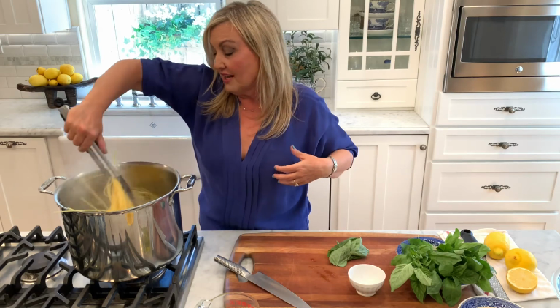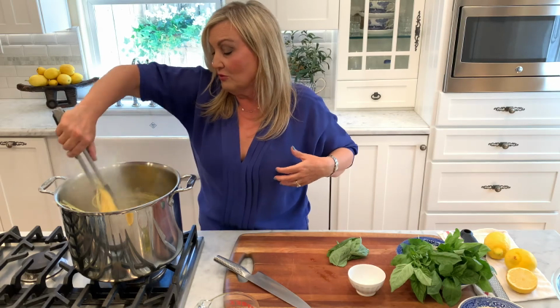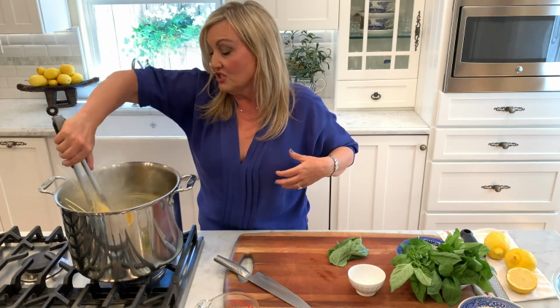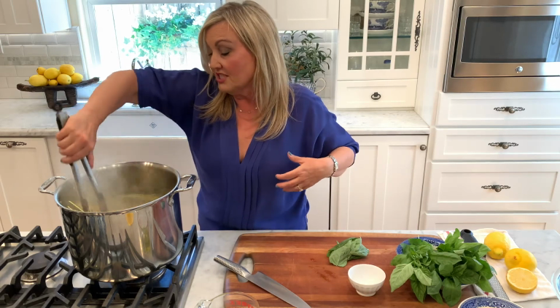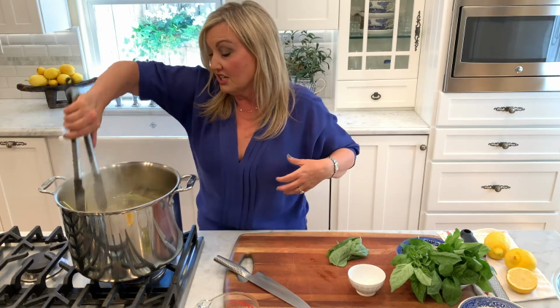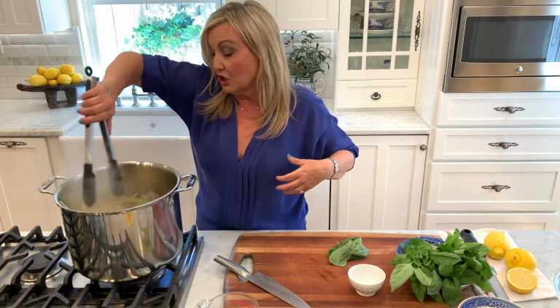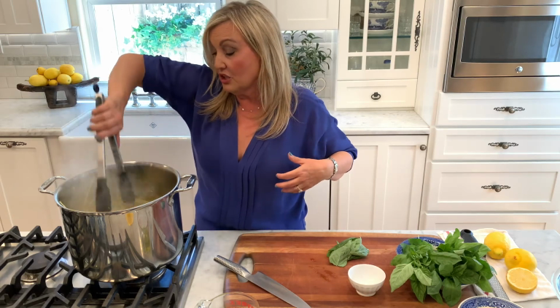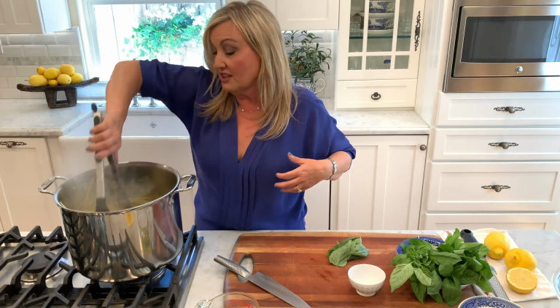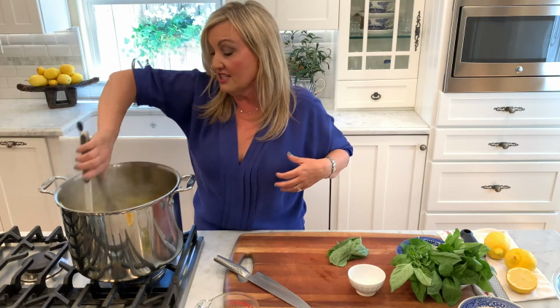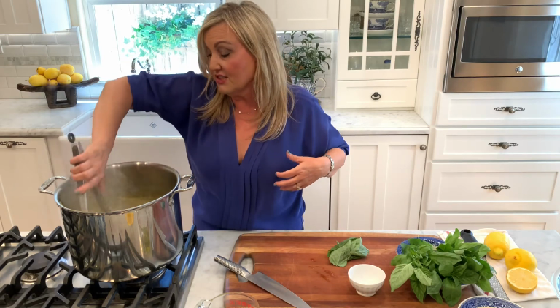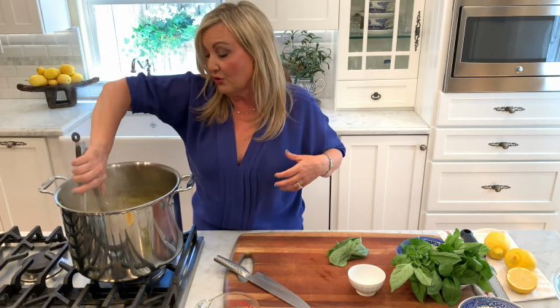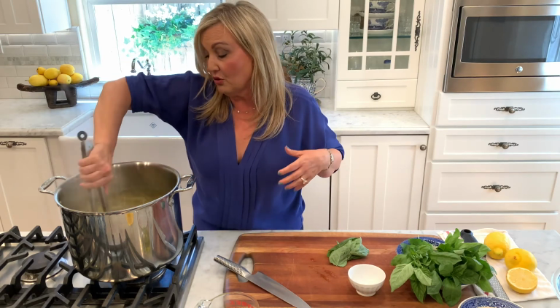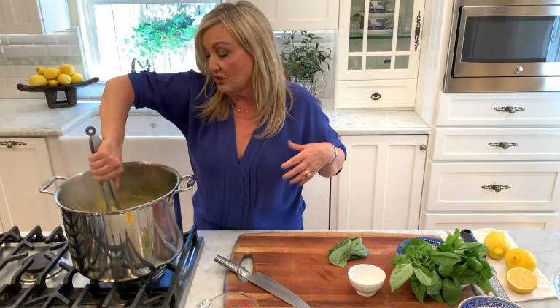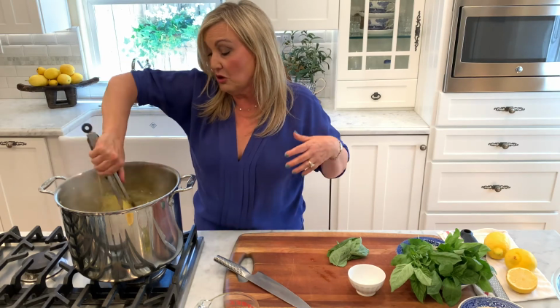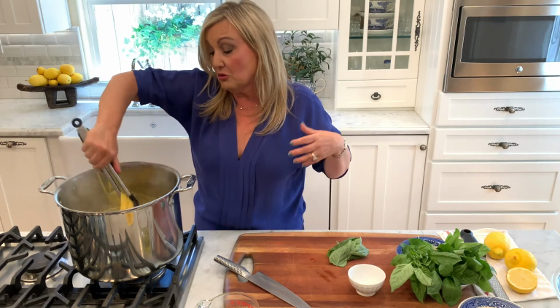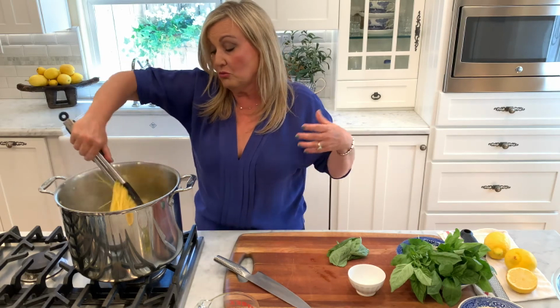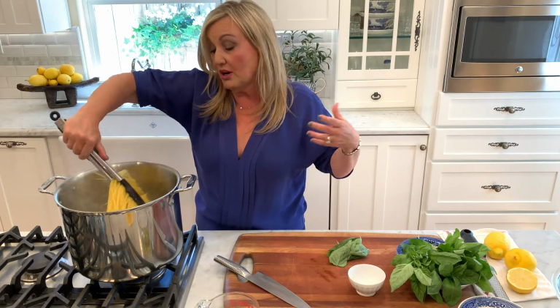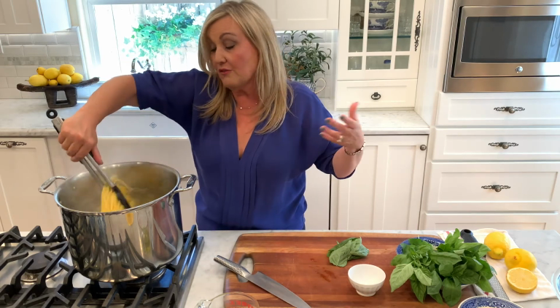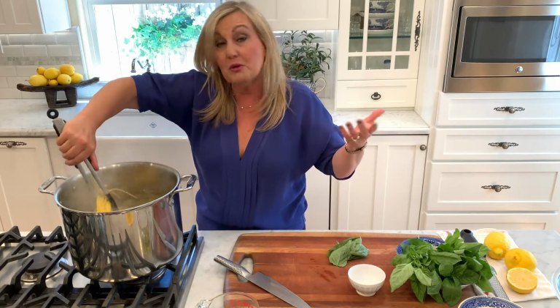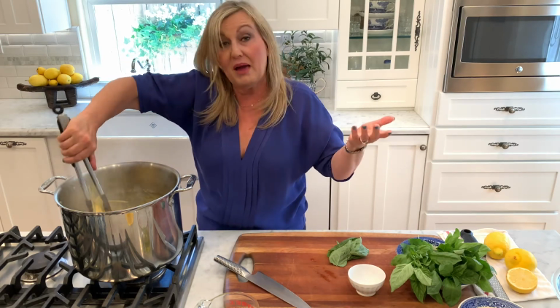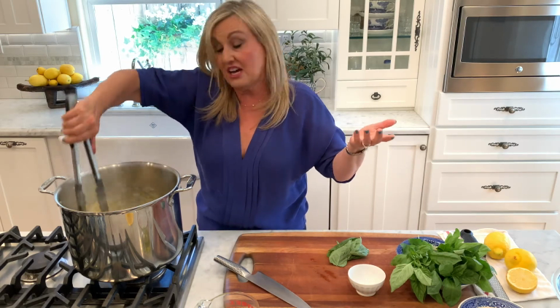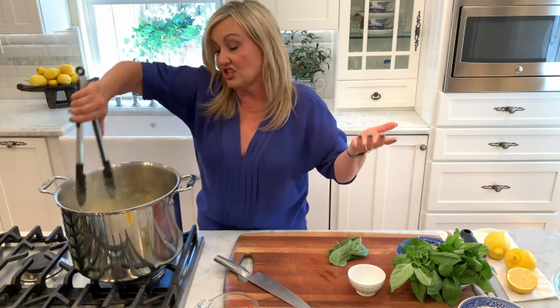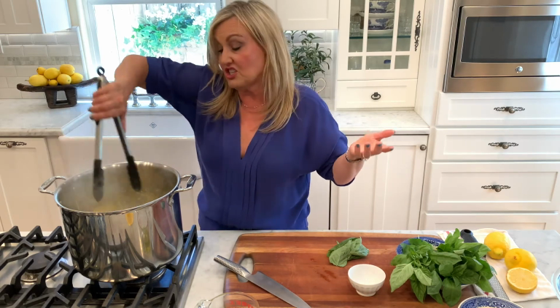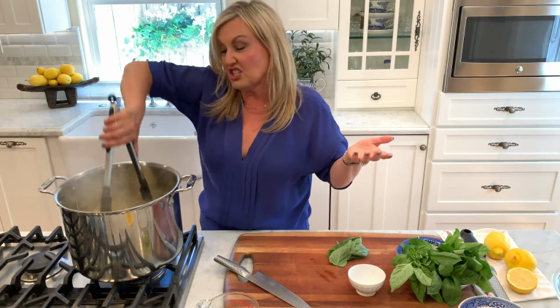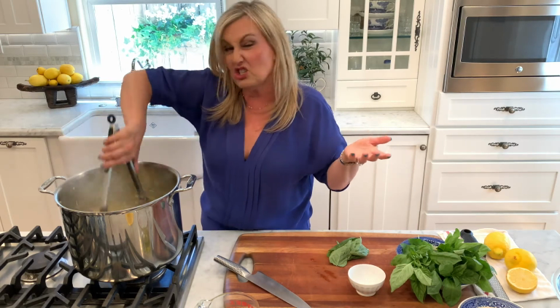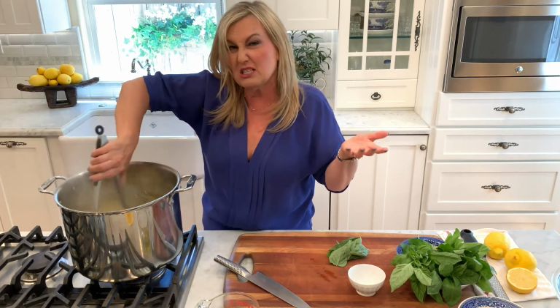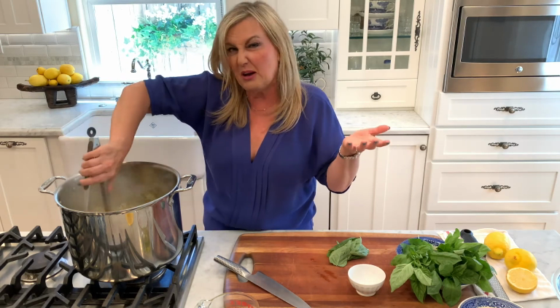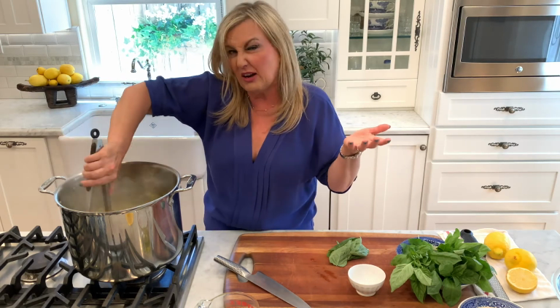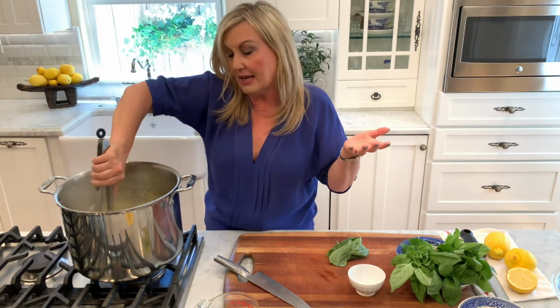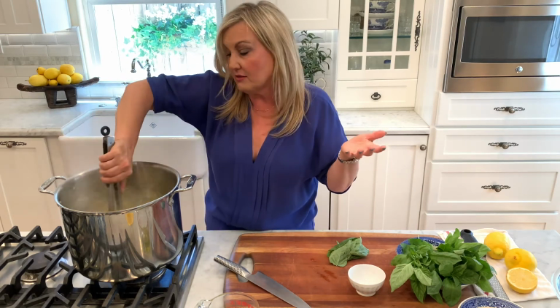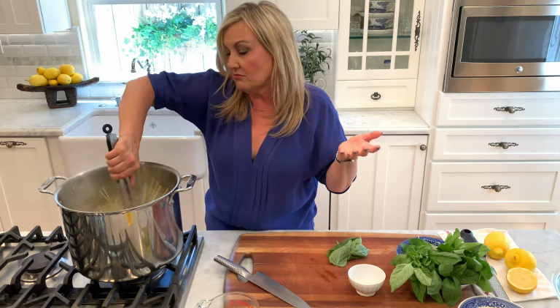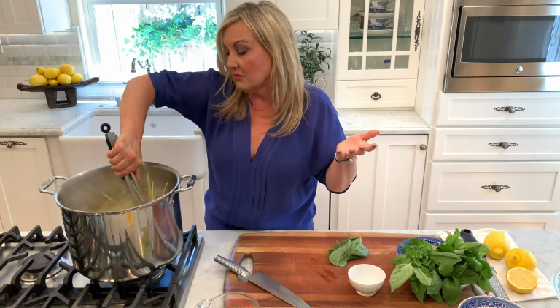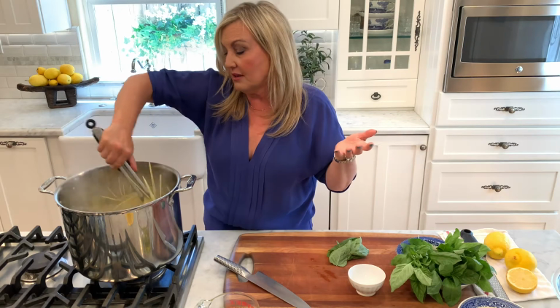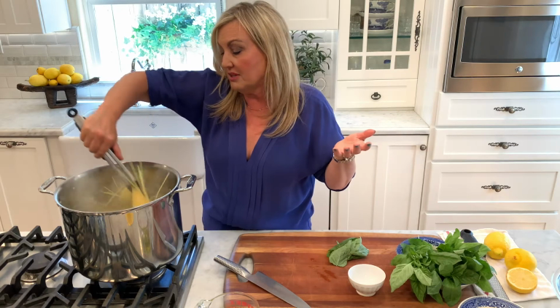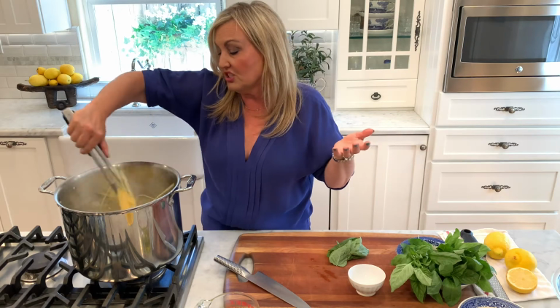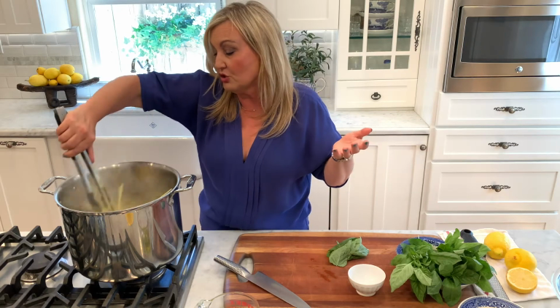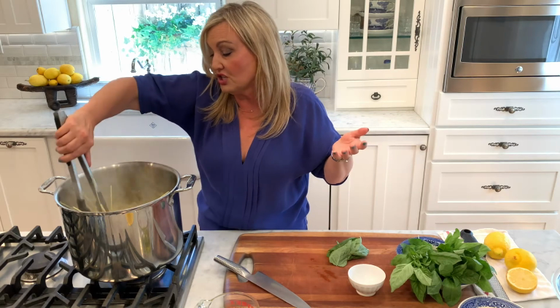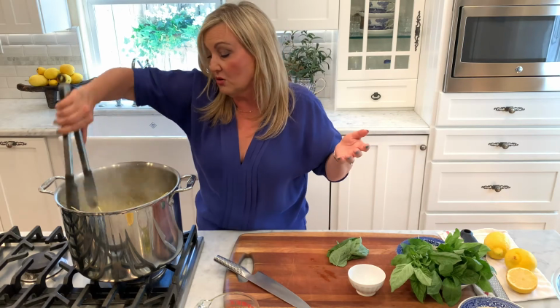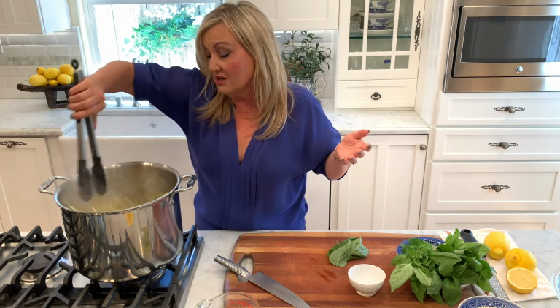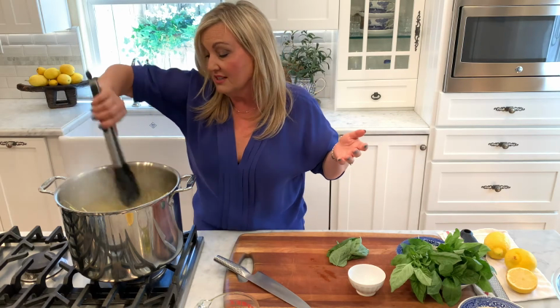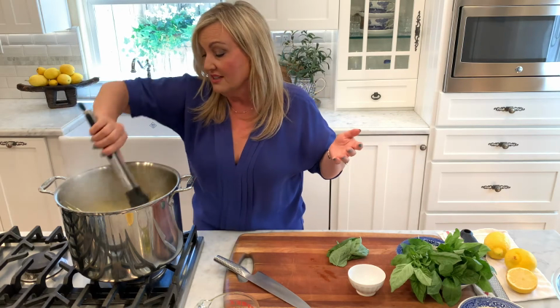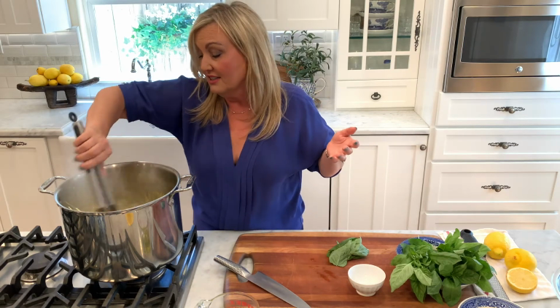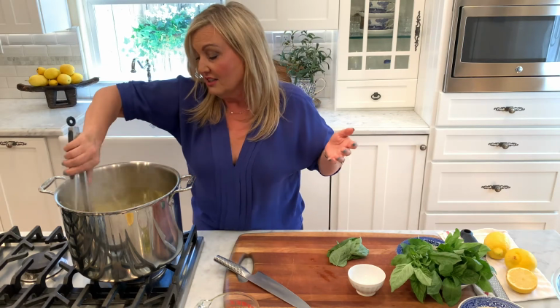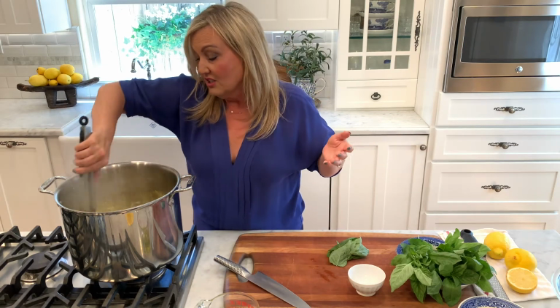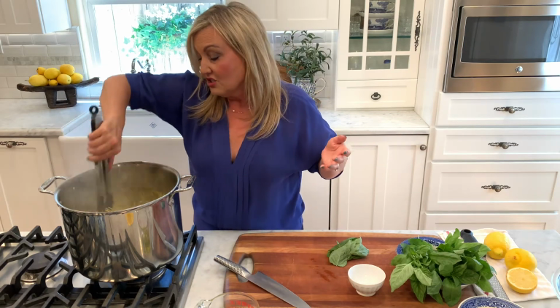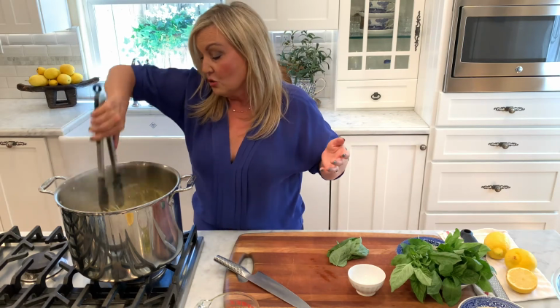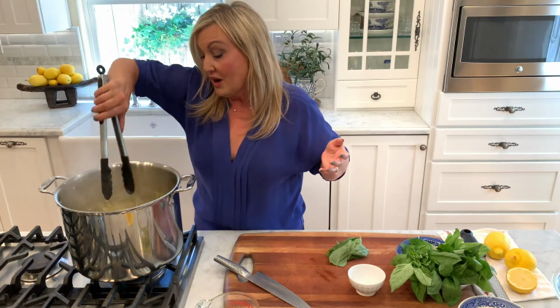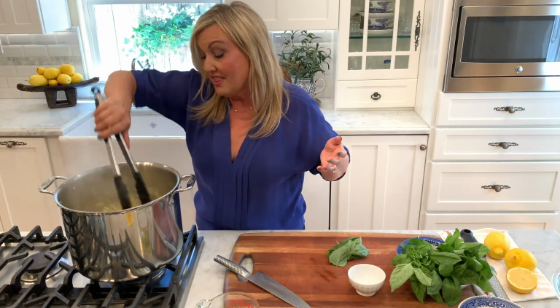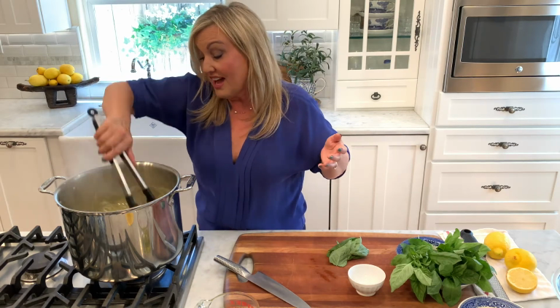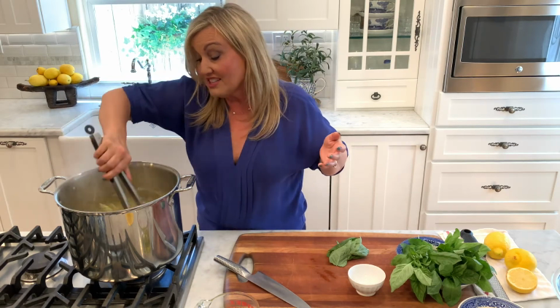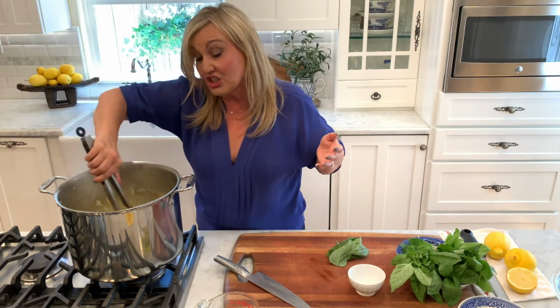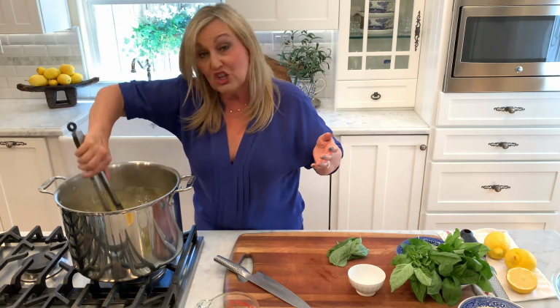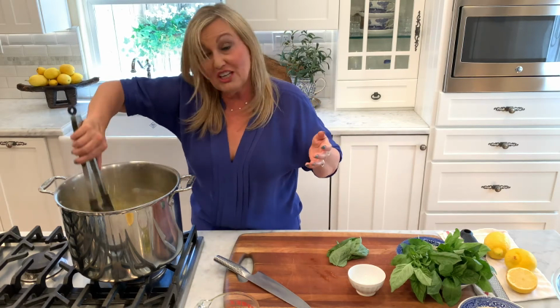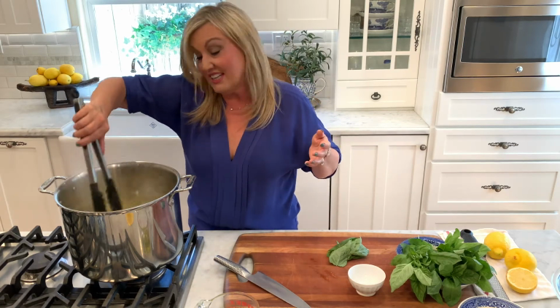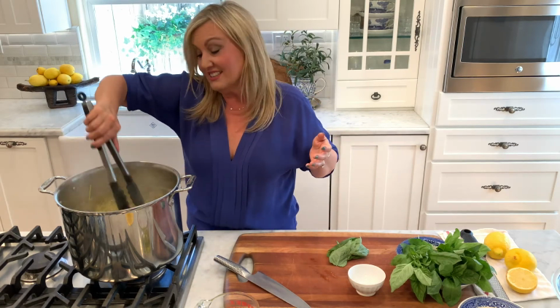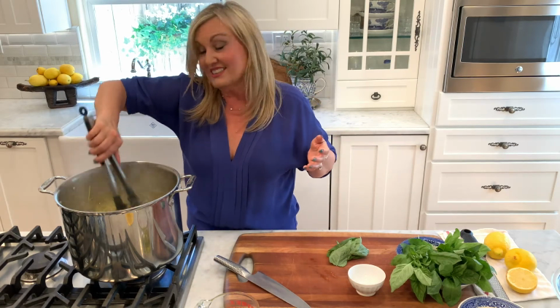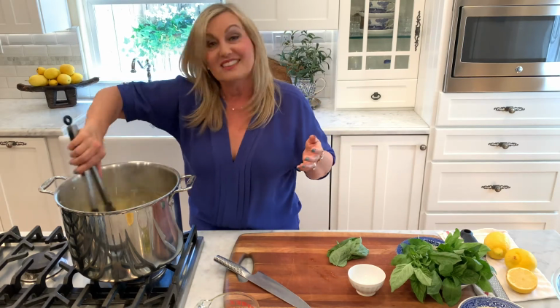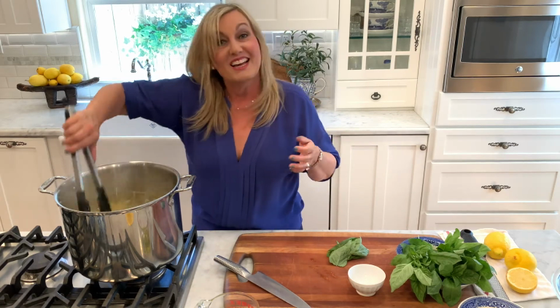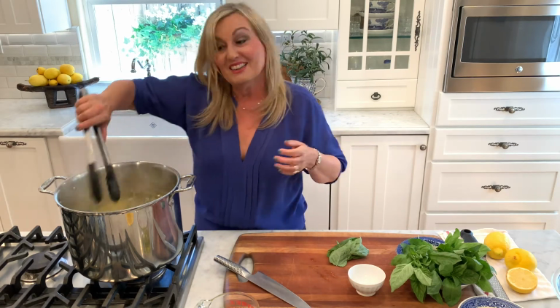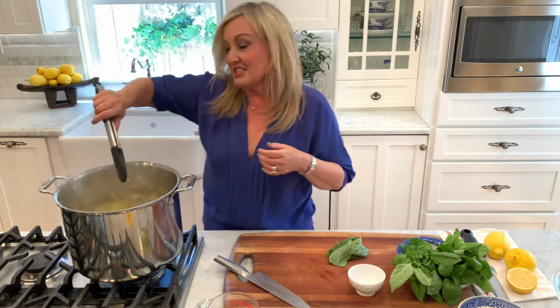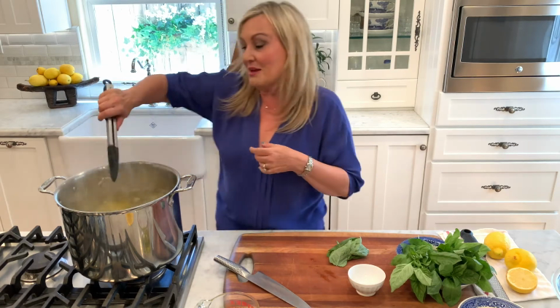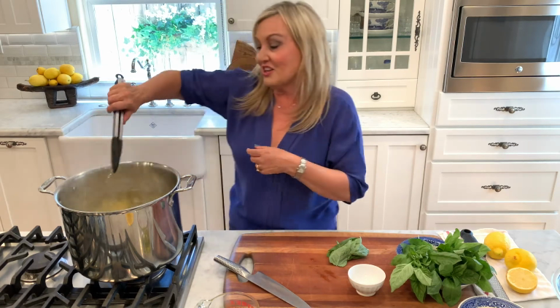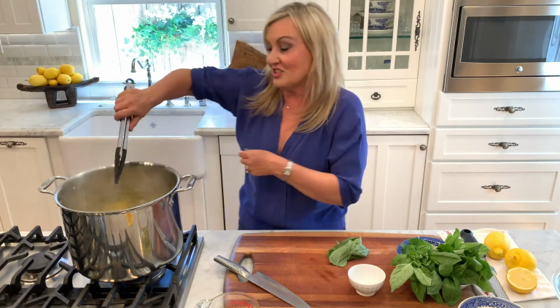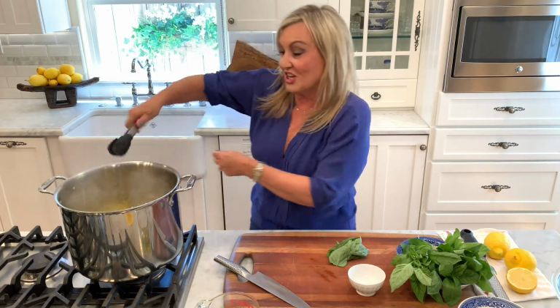We're just going to cook this for whatever the package says — usually about eight minutes or so. So while that's cooking, let's make our sauce.